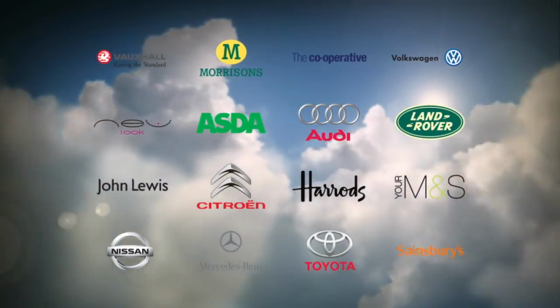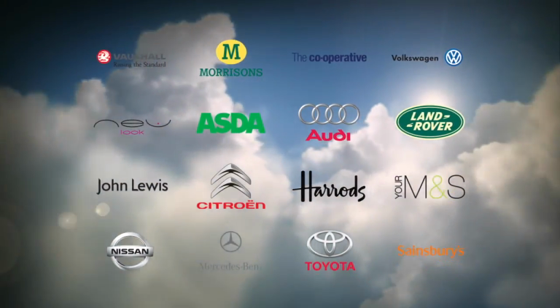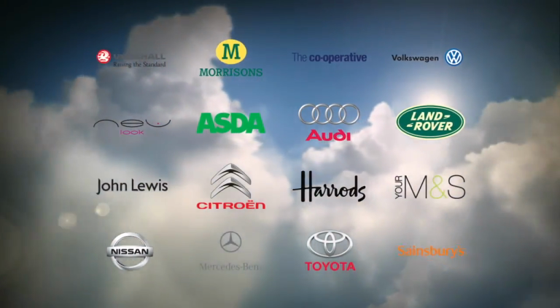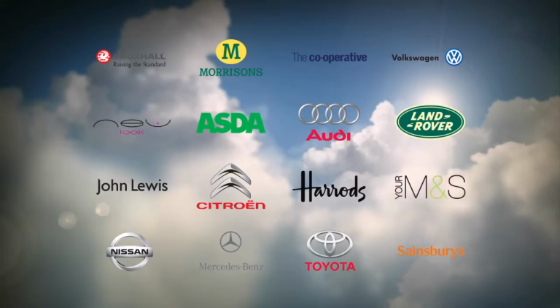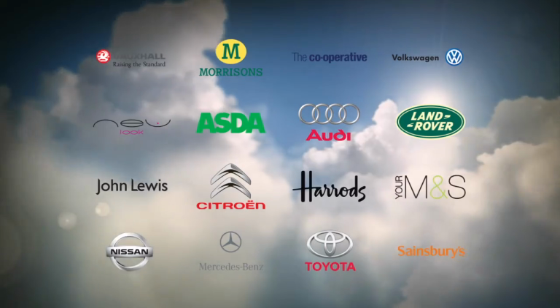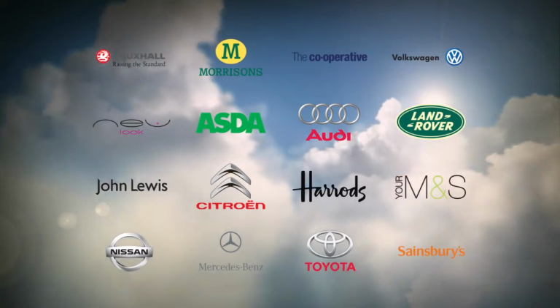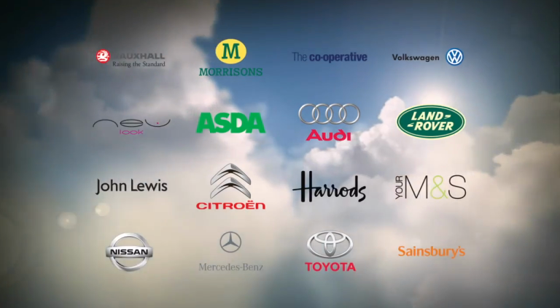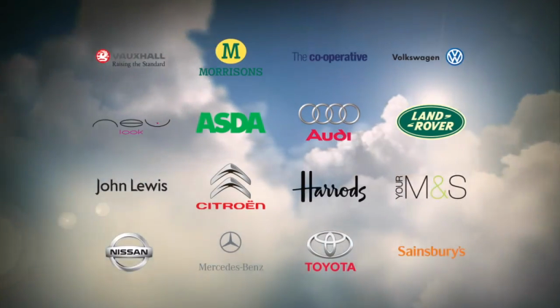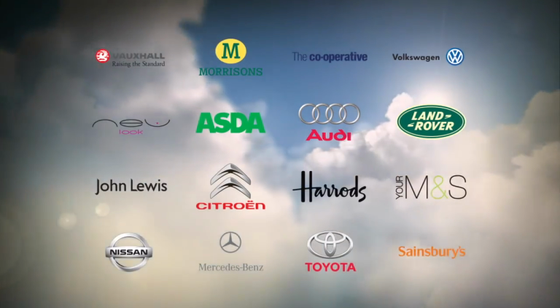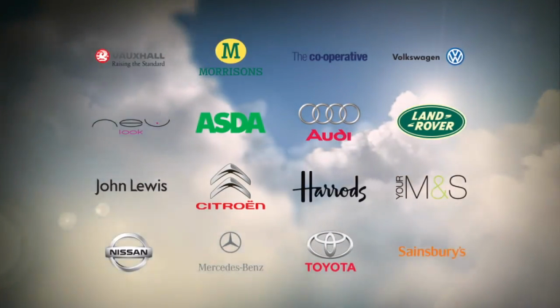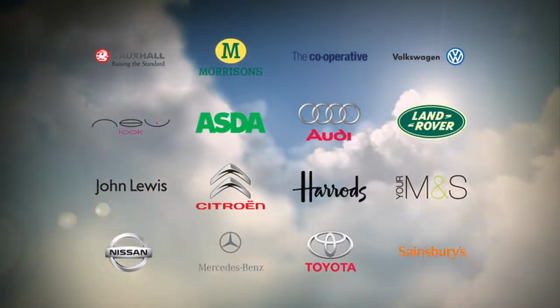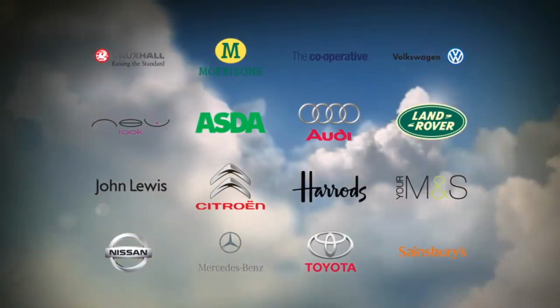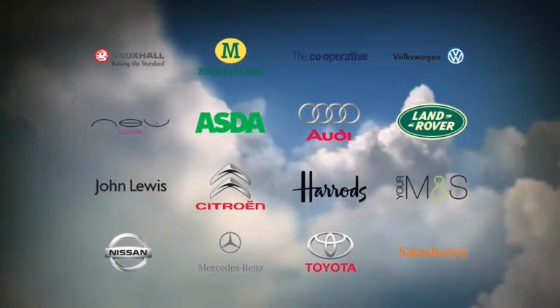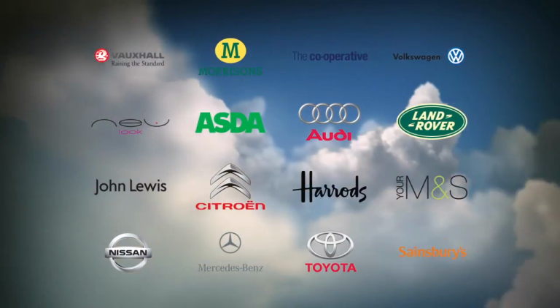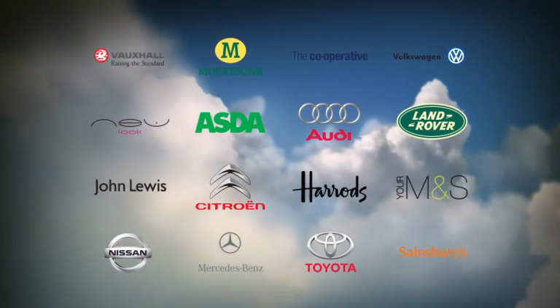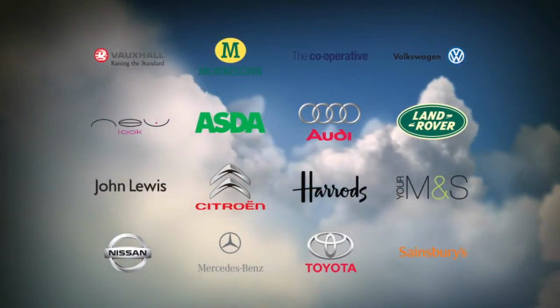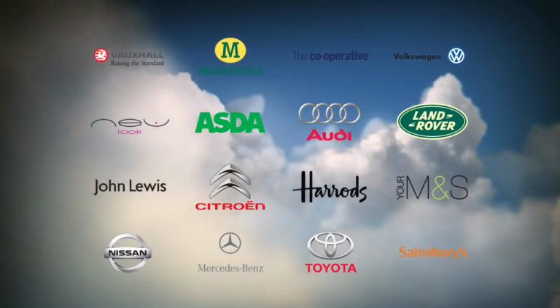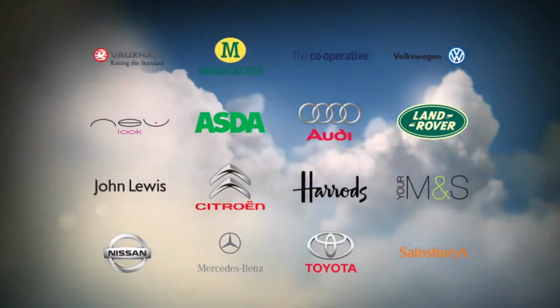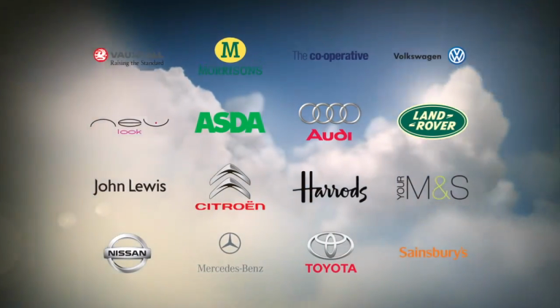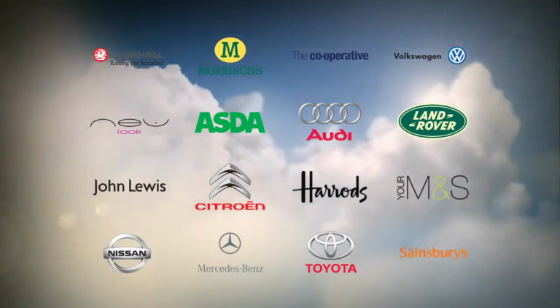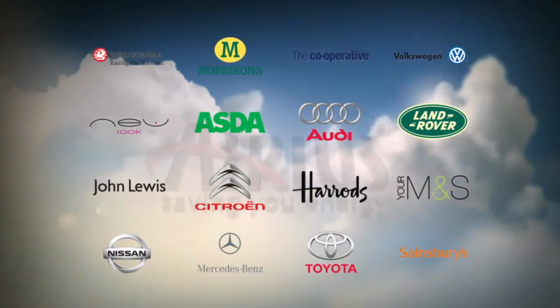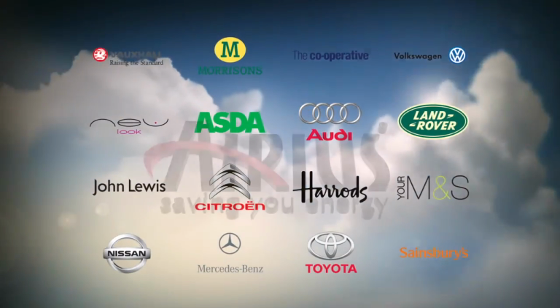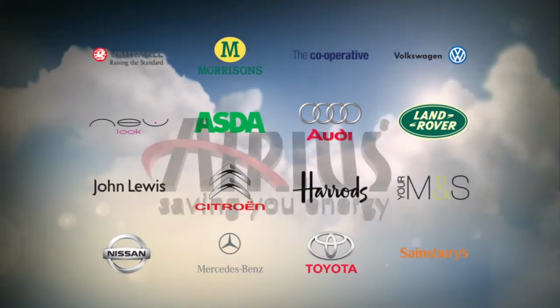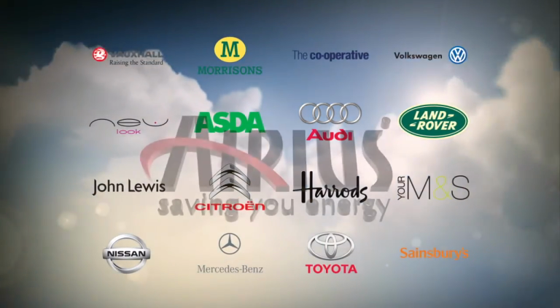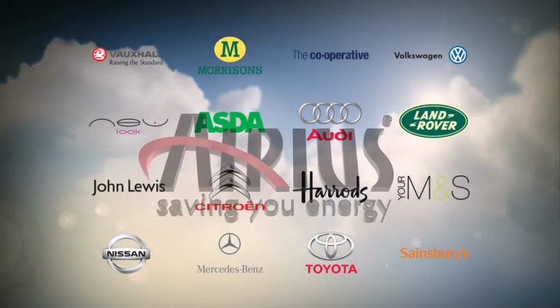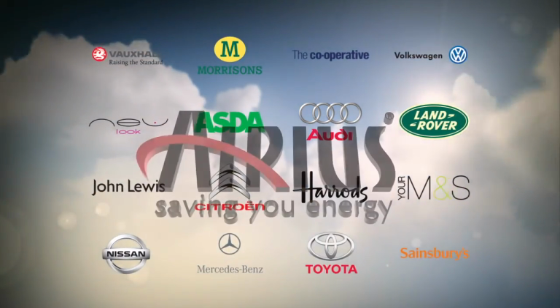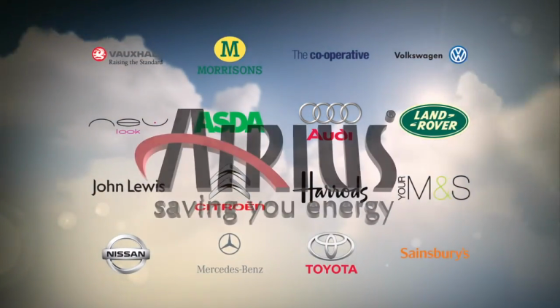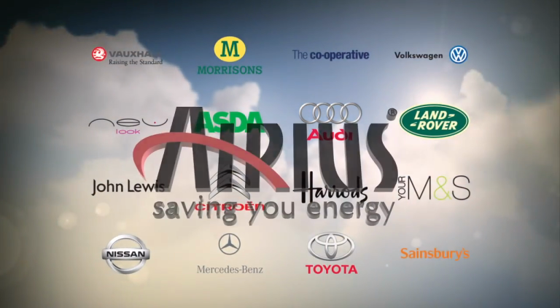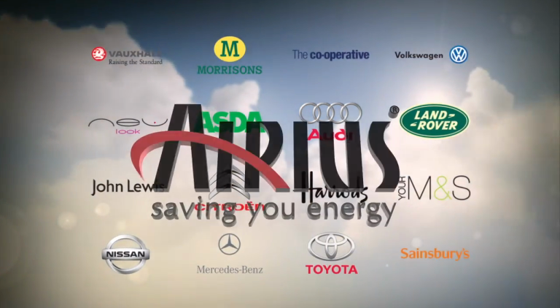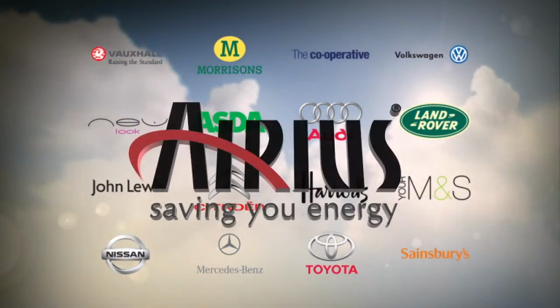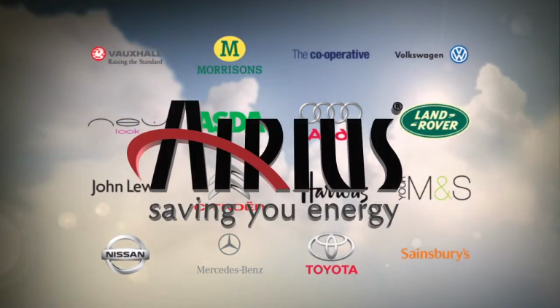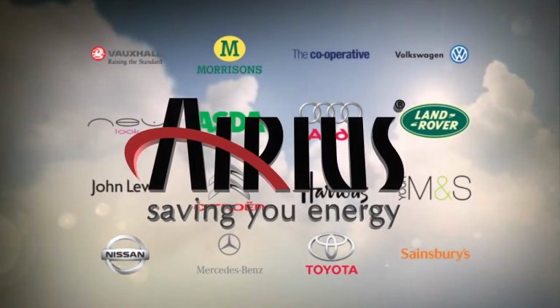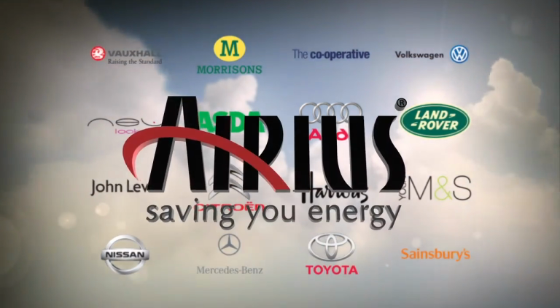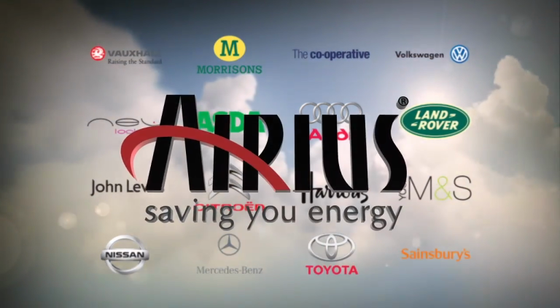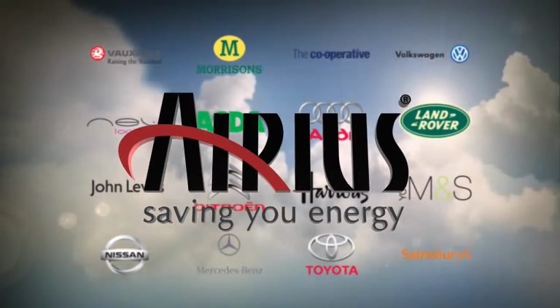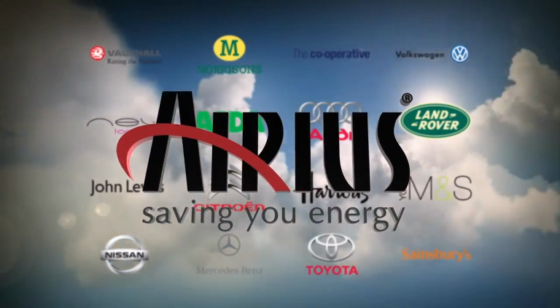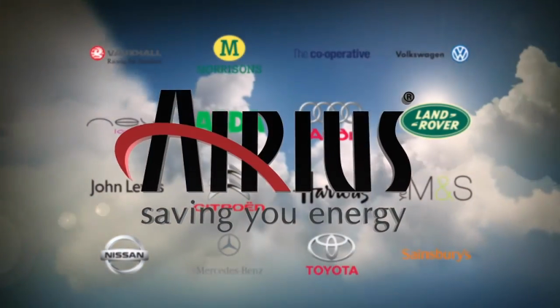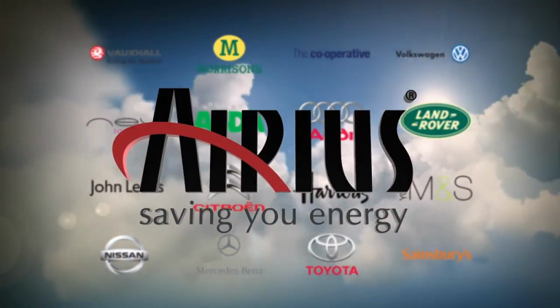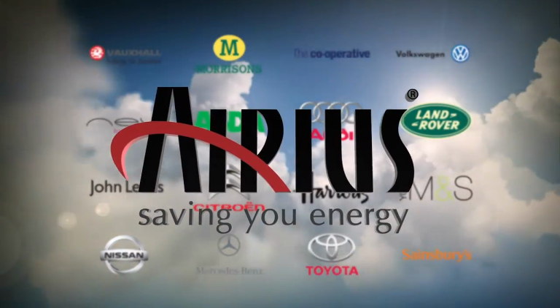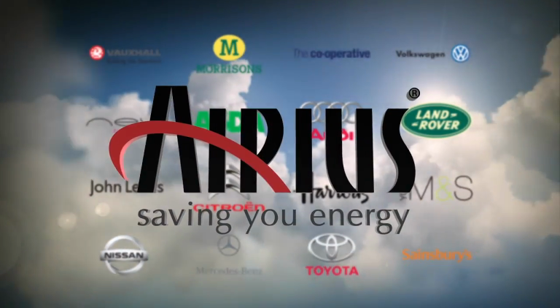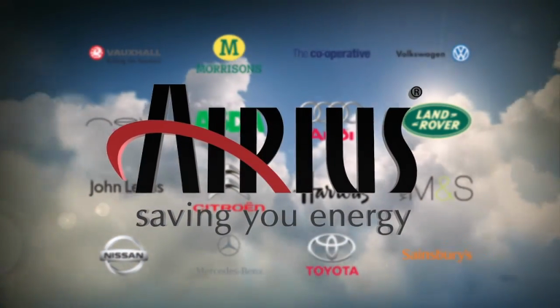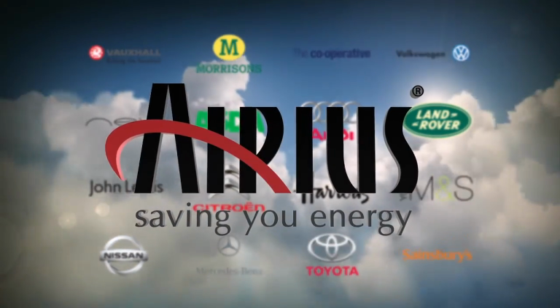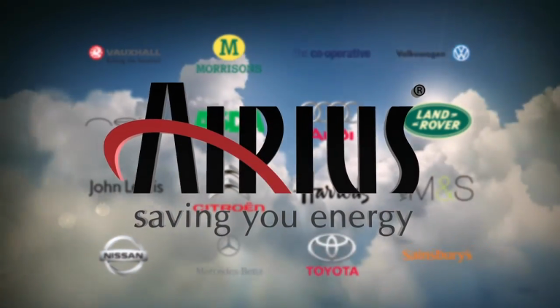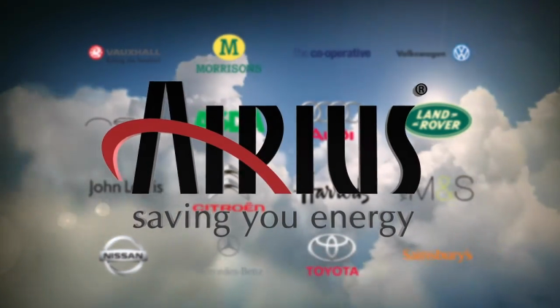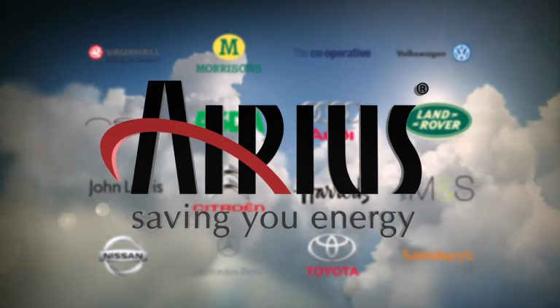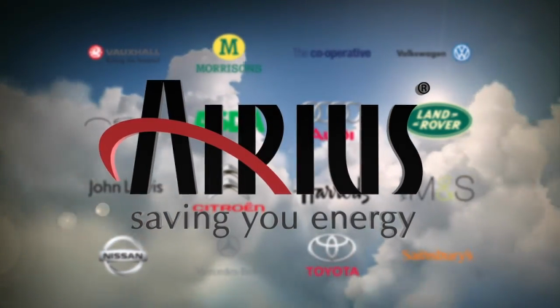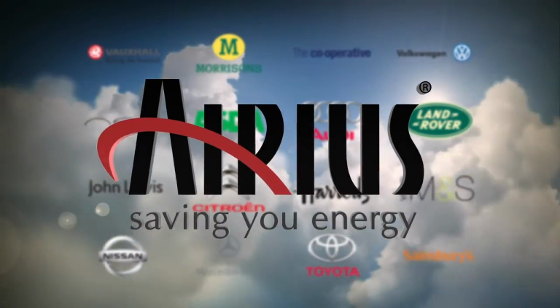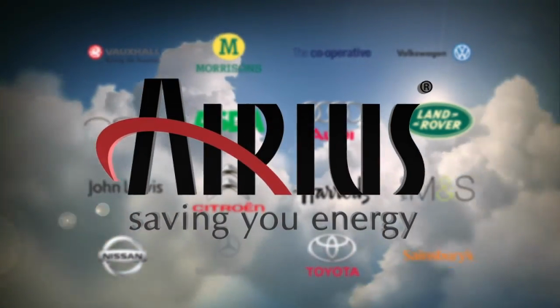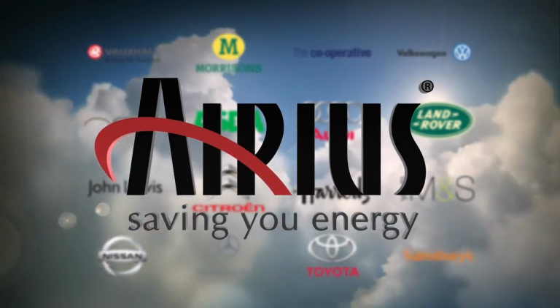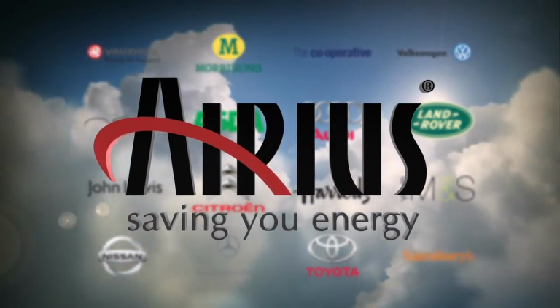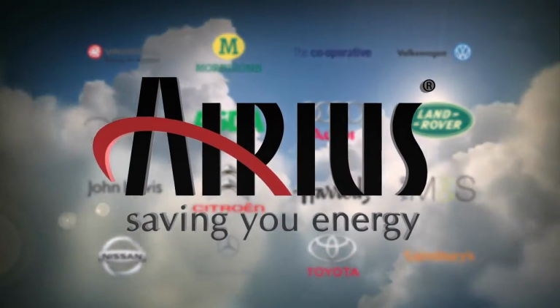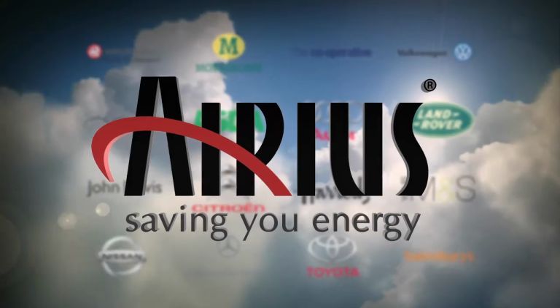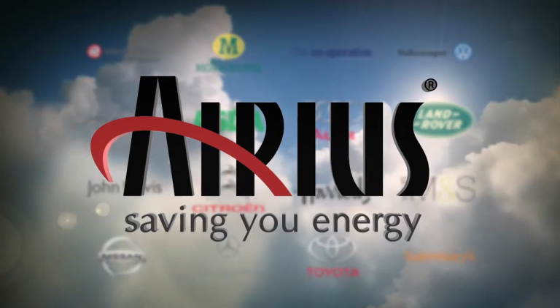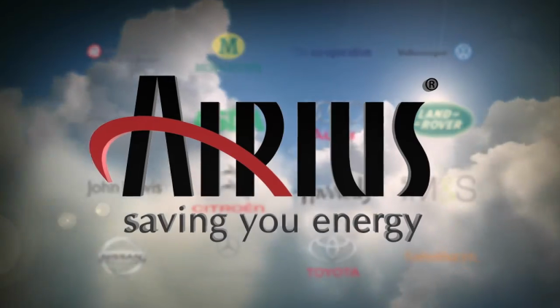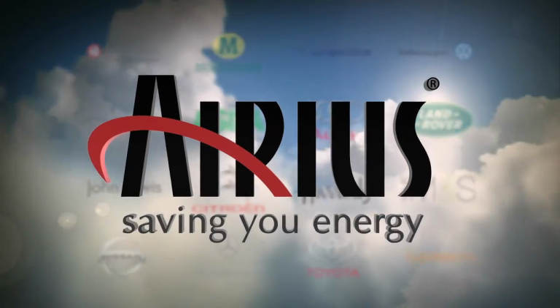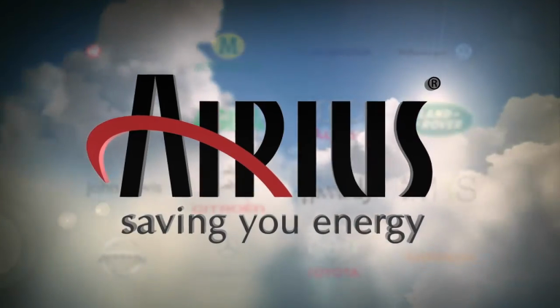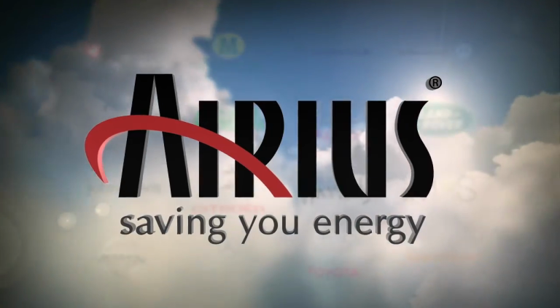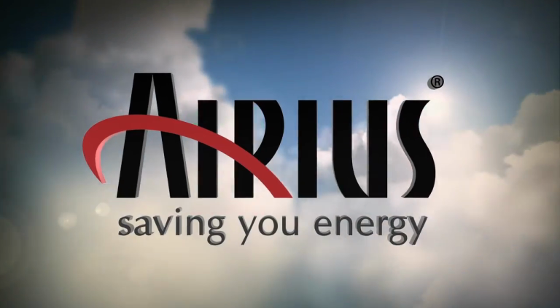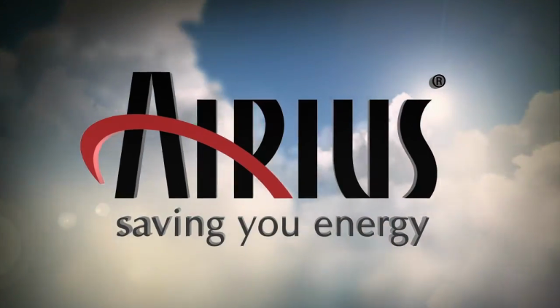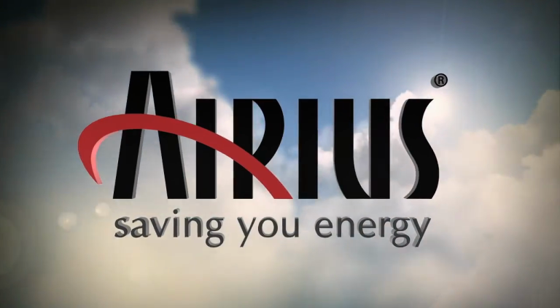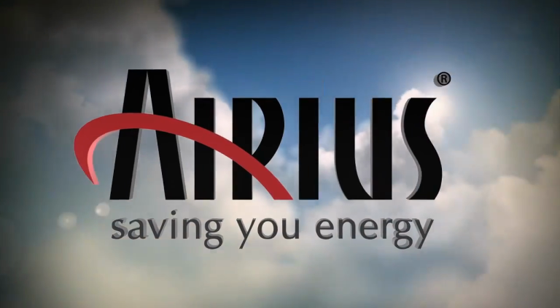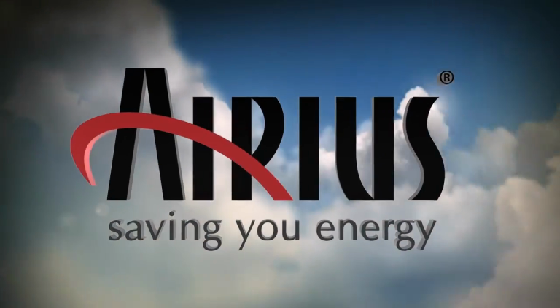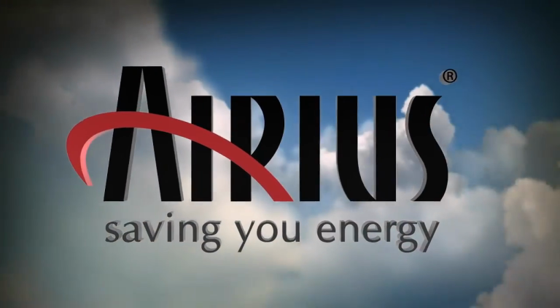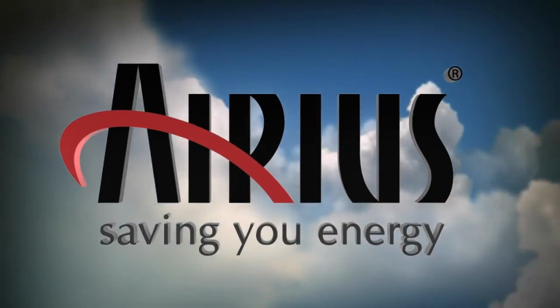If you would like further information on the Arius de-stratification system, or would like to arrange a survey of your building, please use the contact details on screen now.